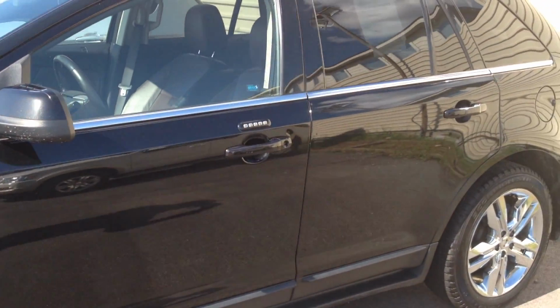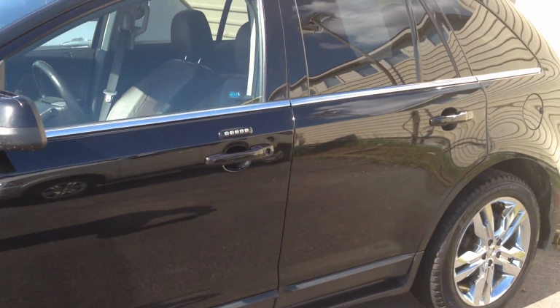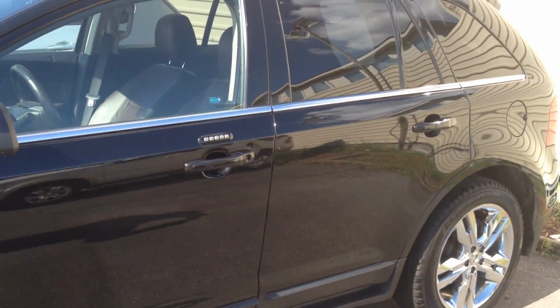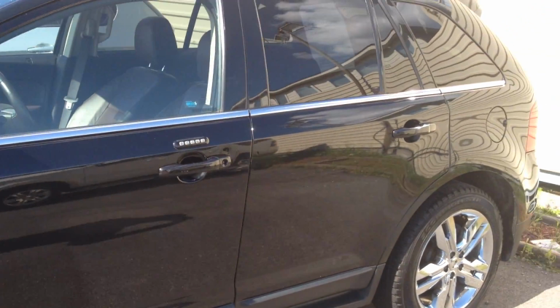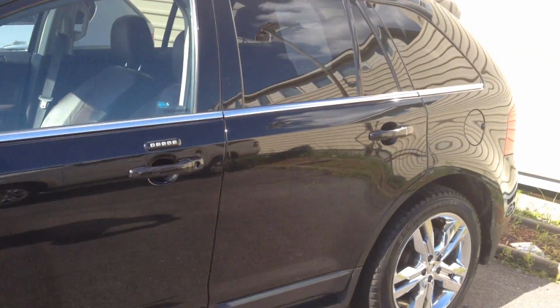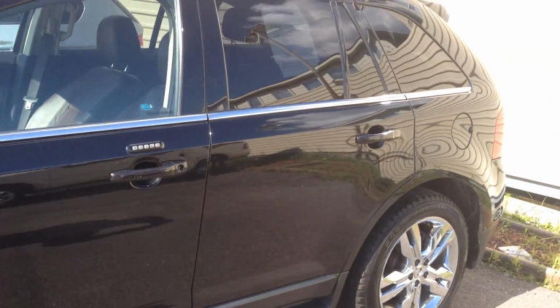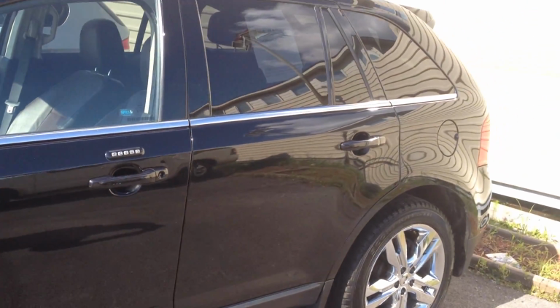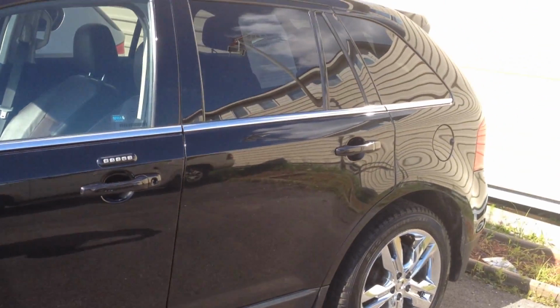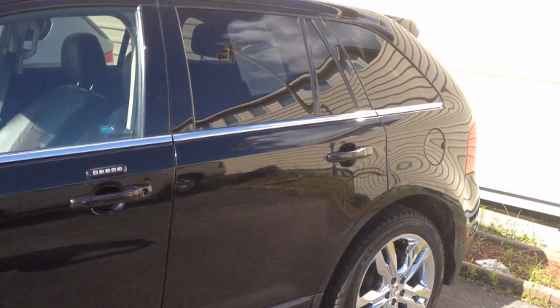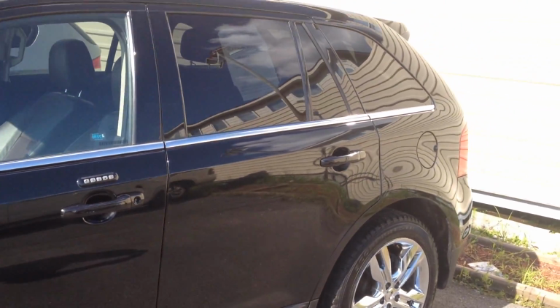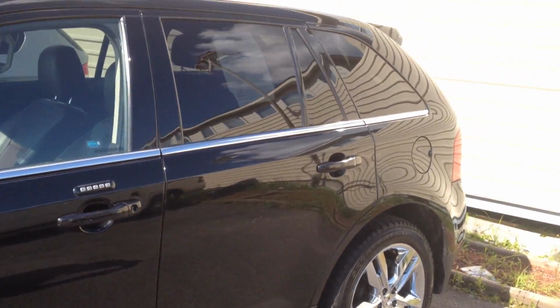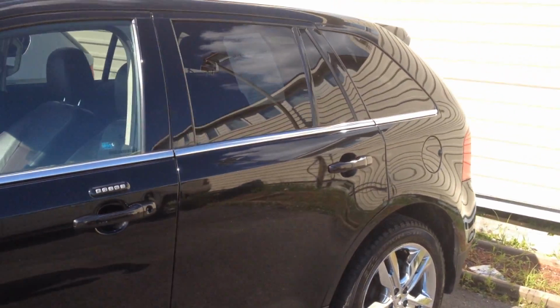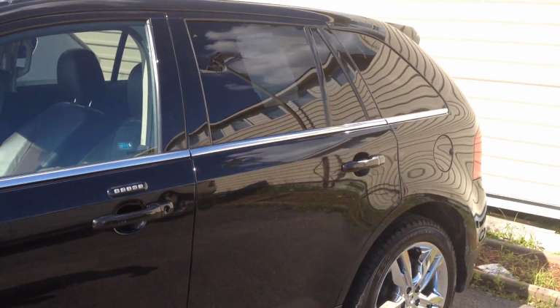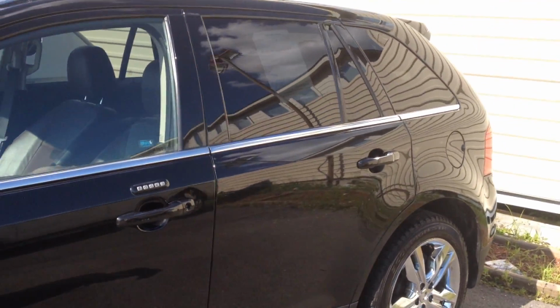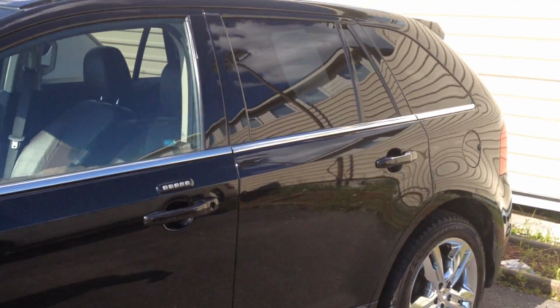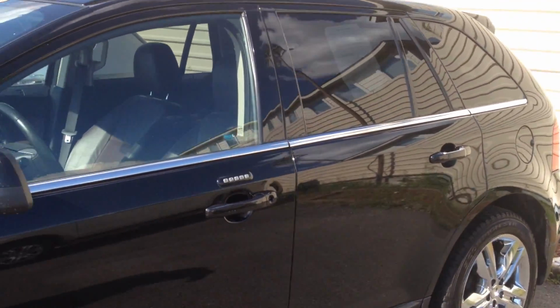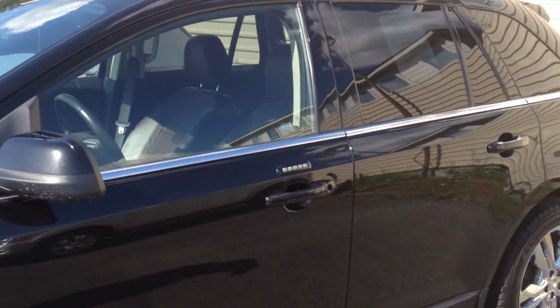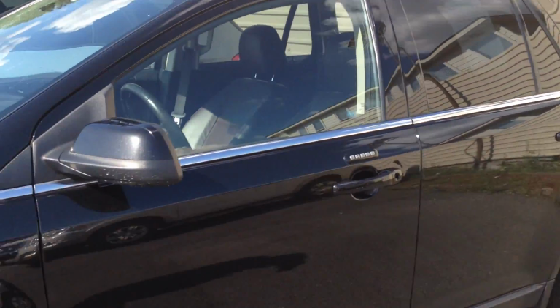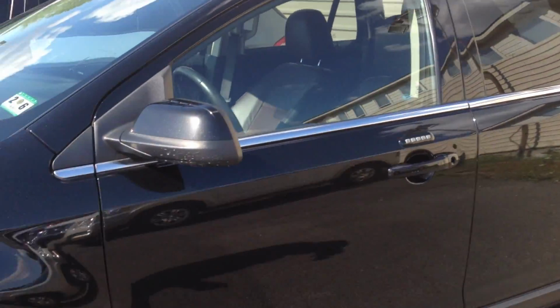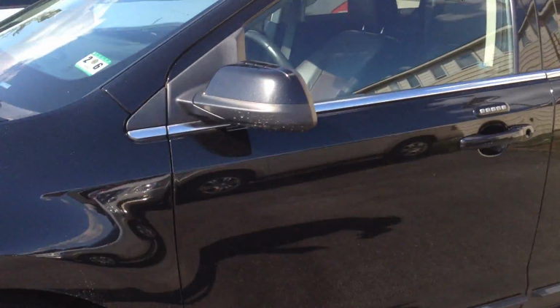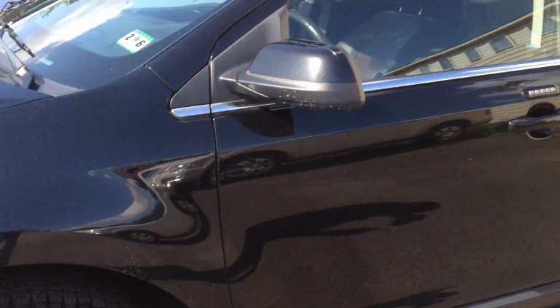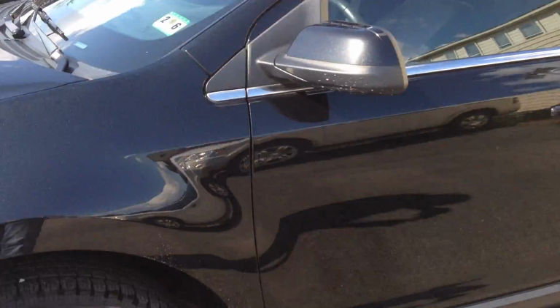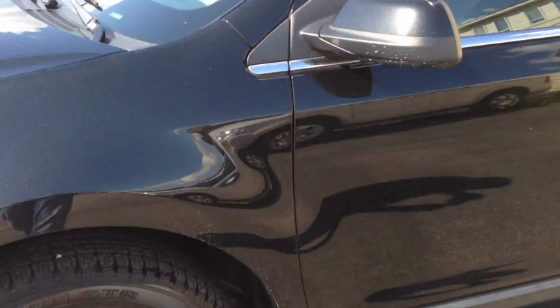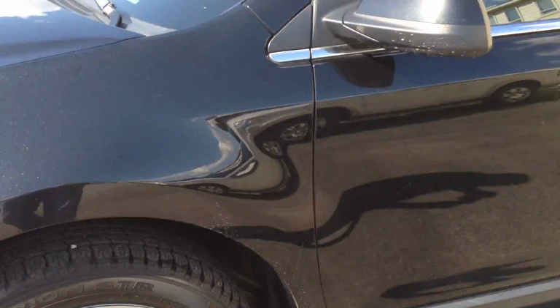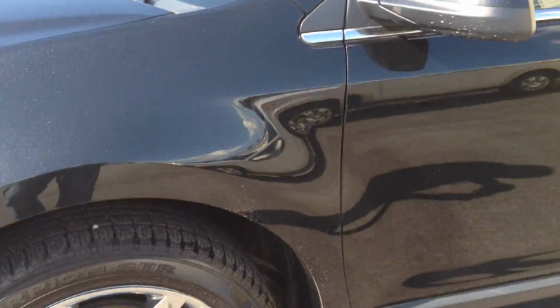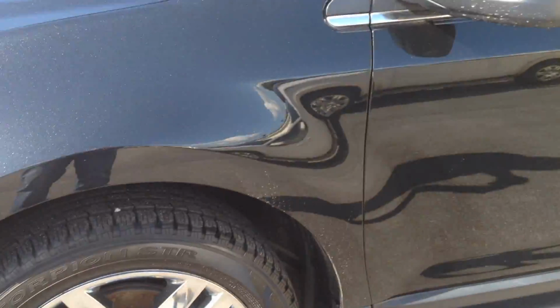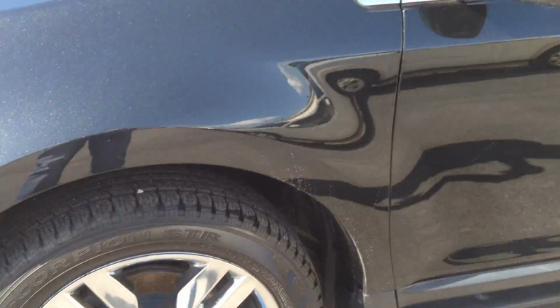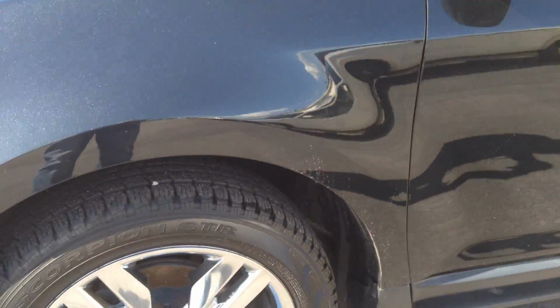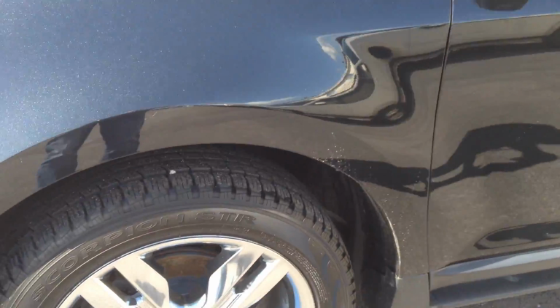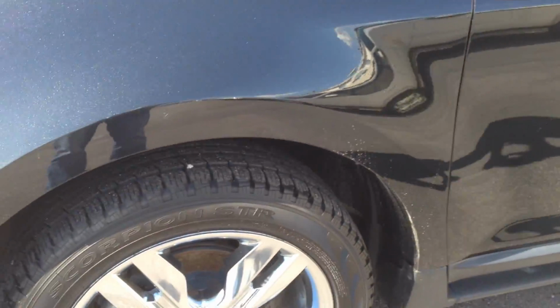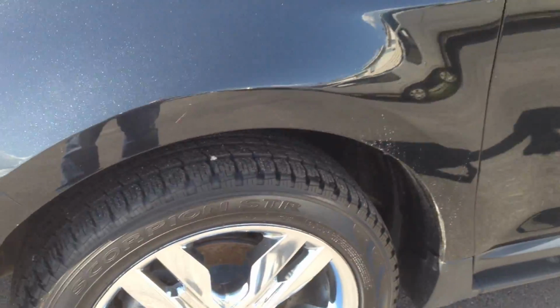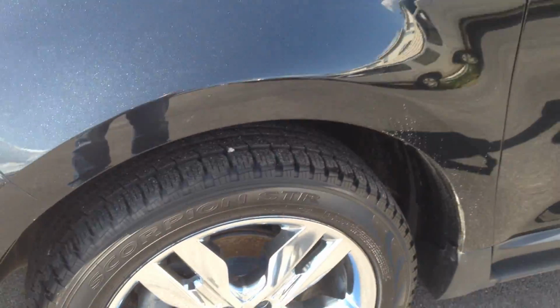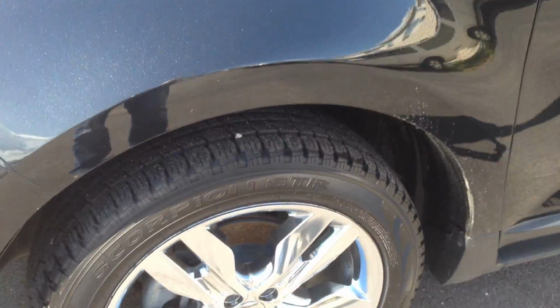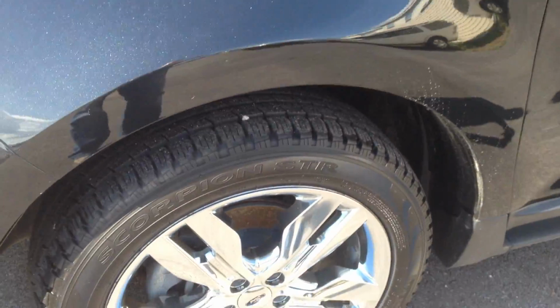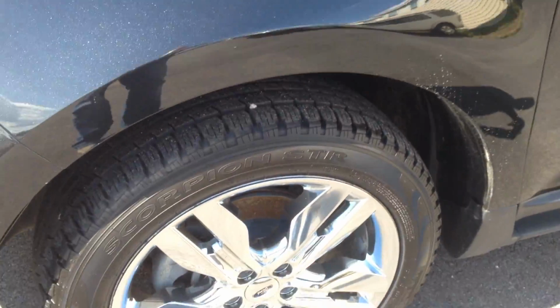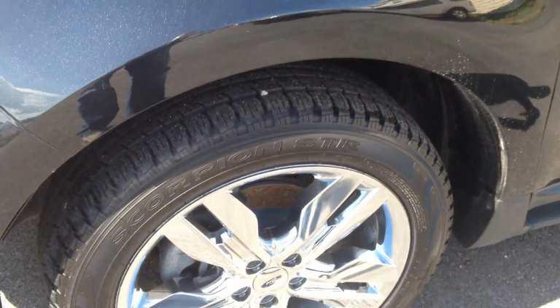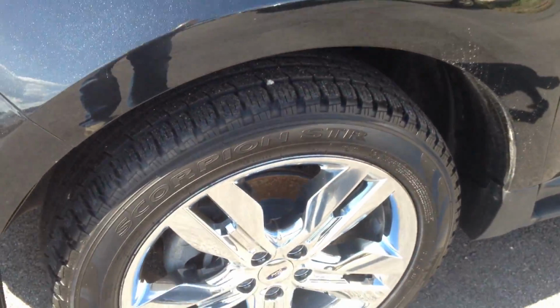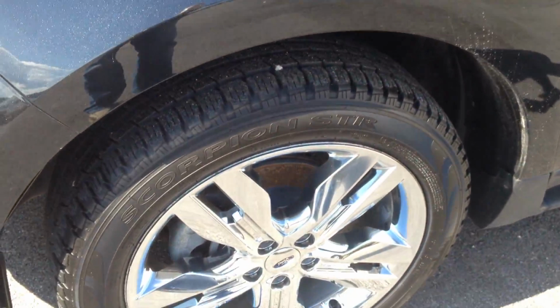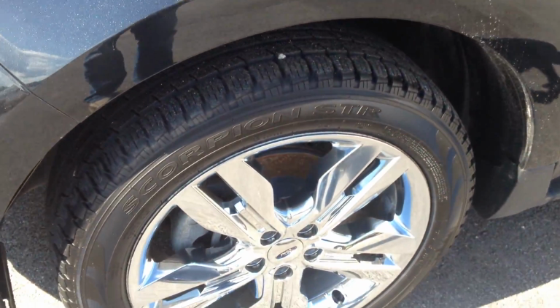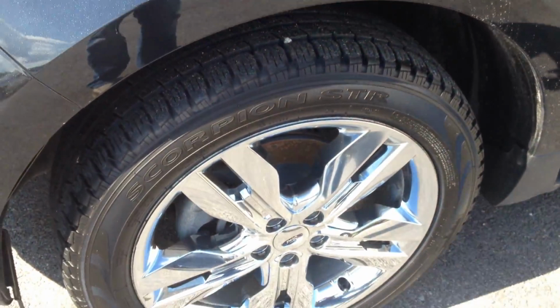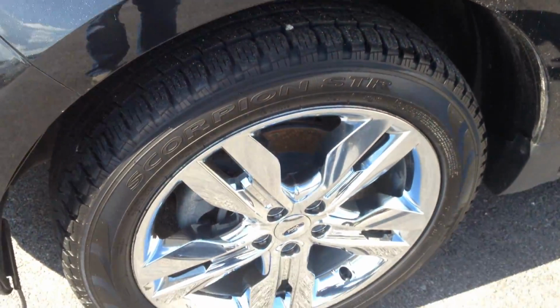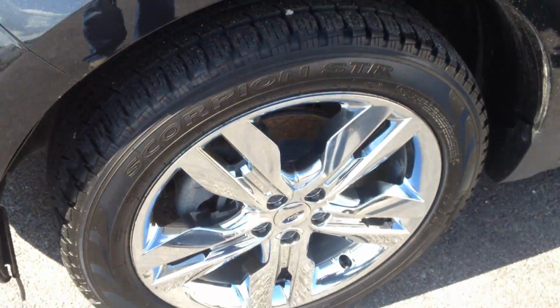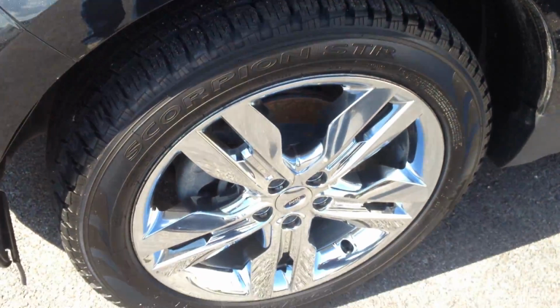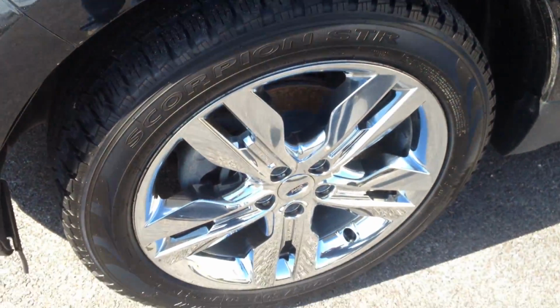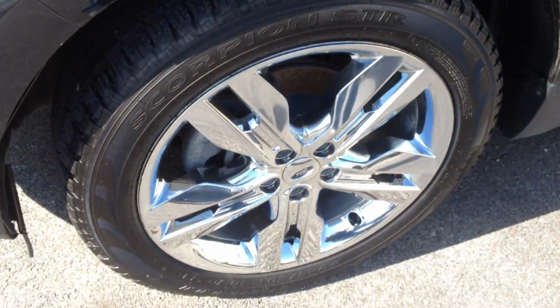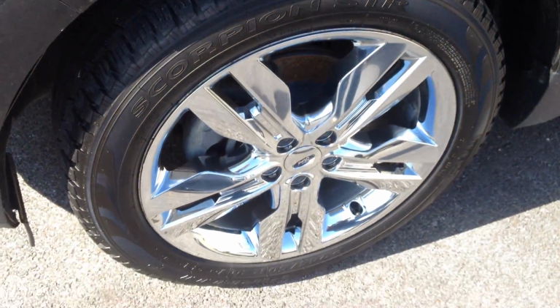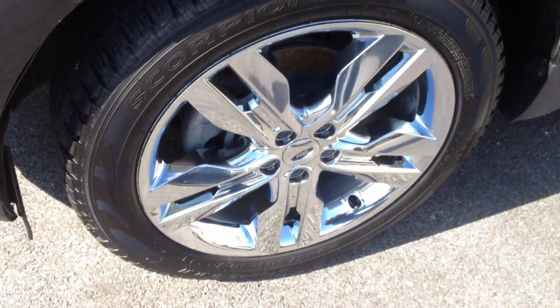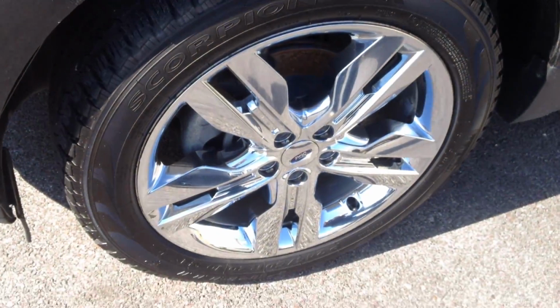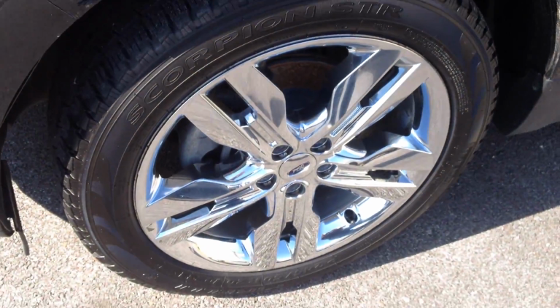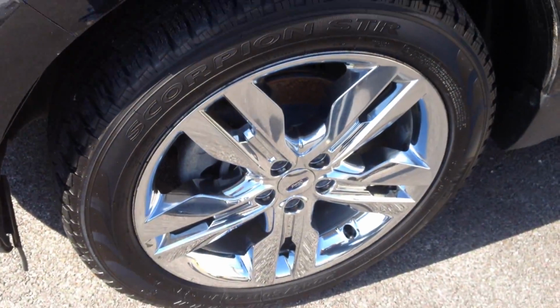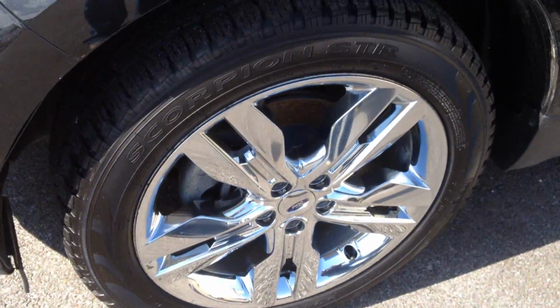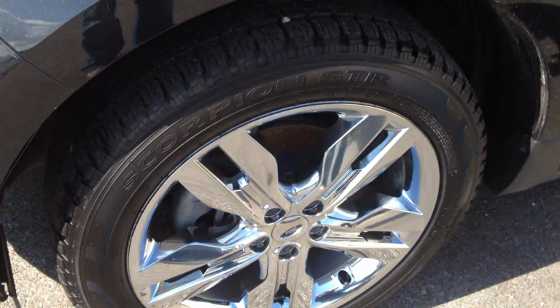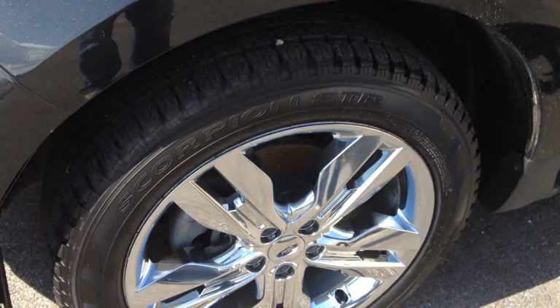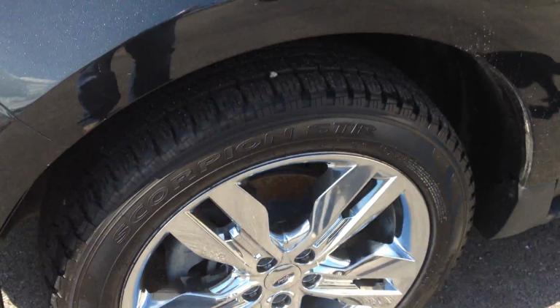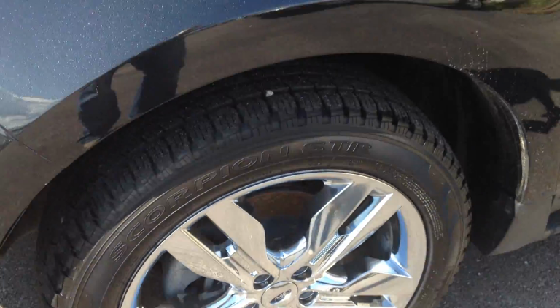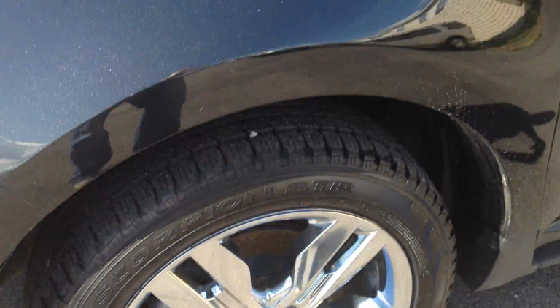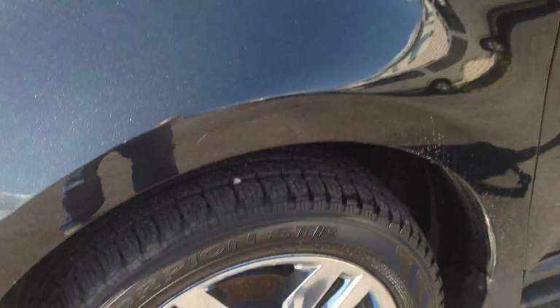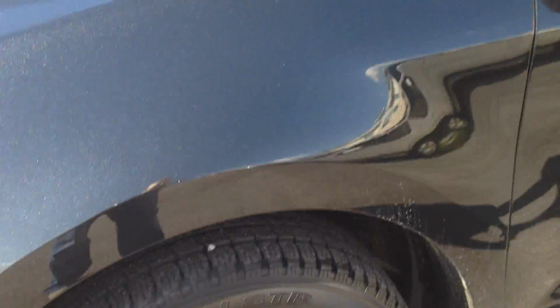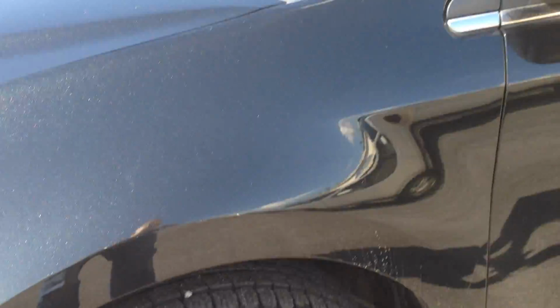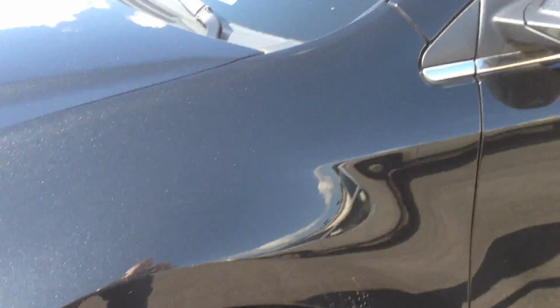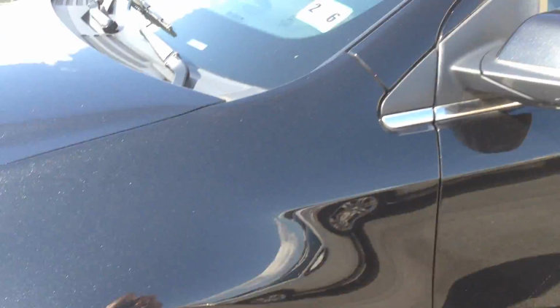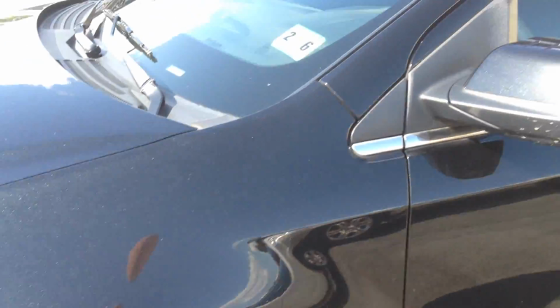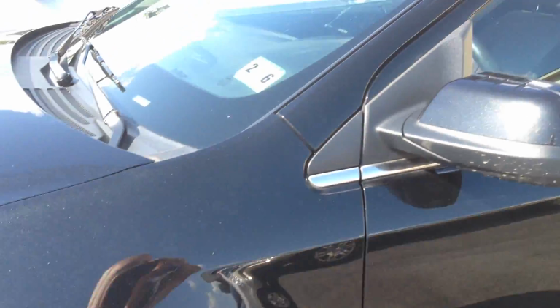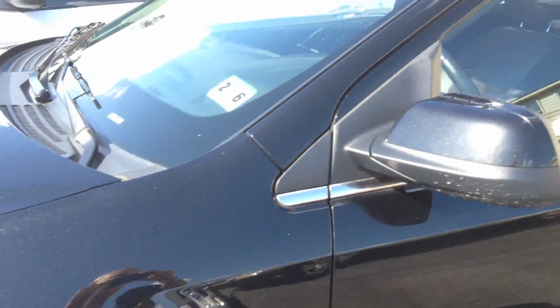As you can see, it's a beautiful metallic dark black exterior paint with factory rims and chrome rims and tires.